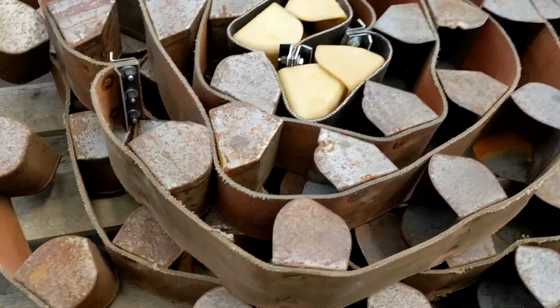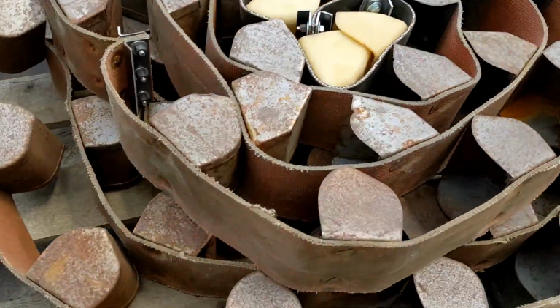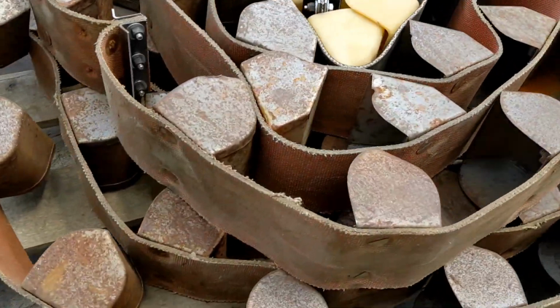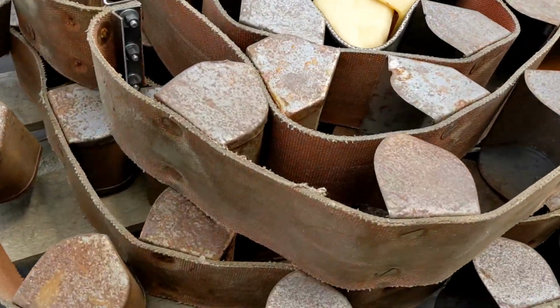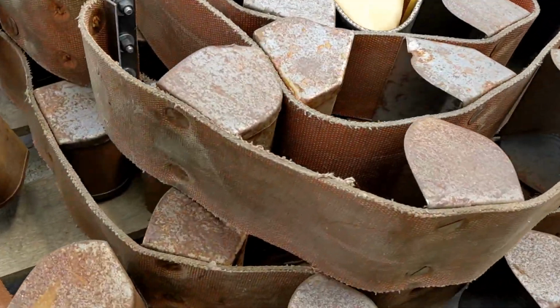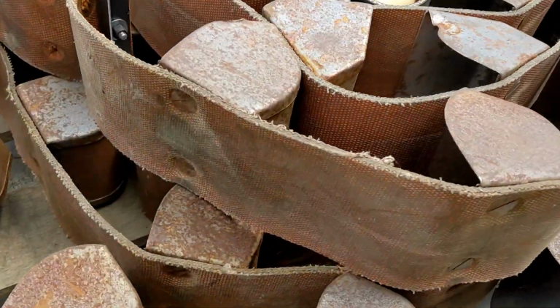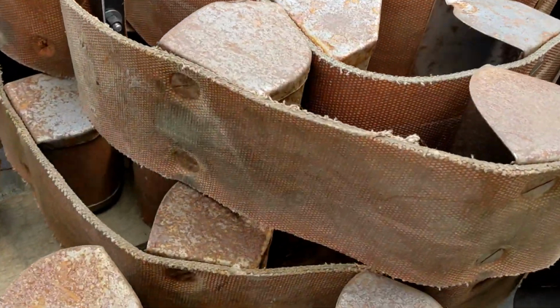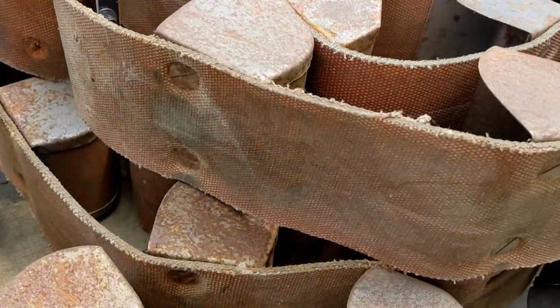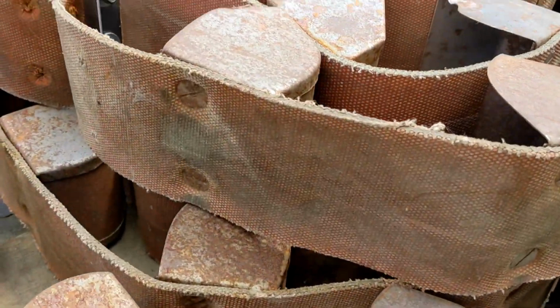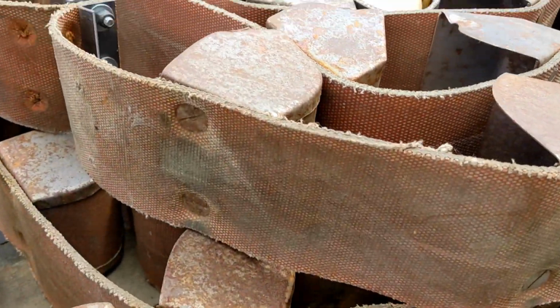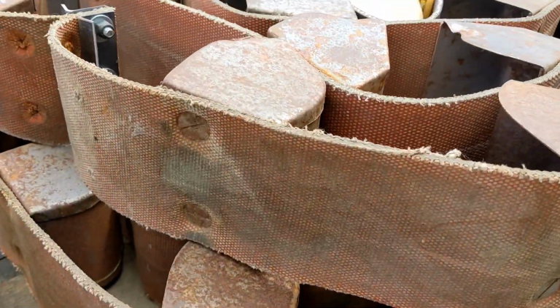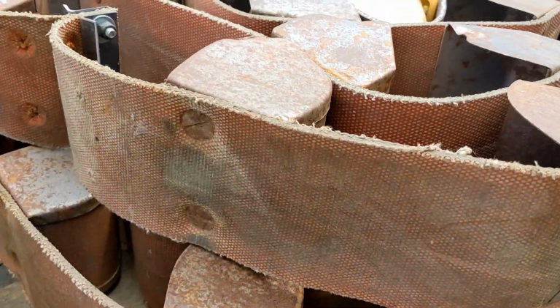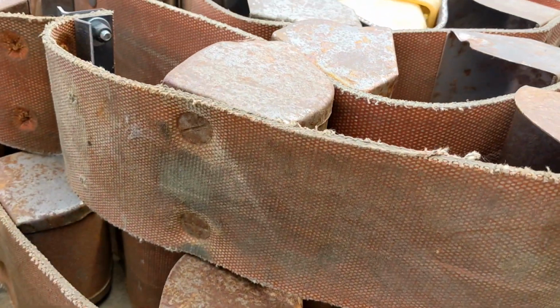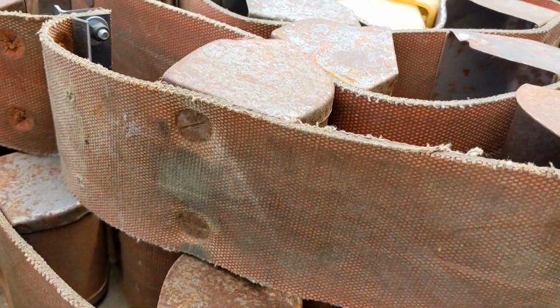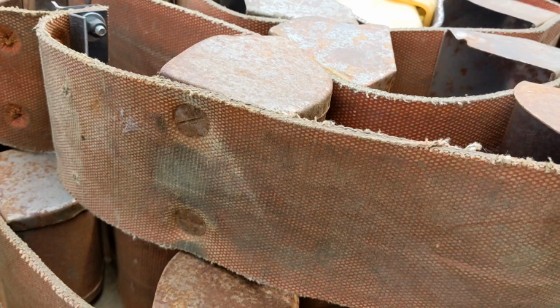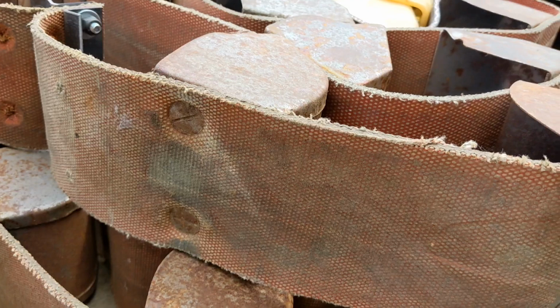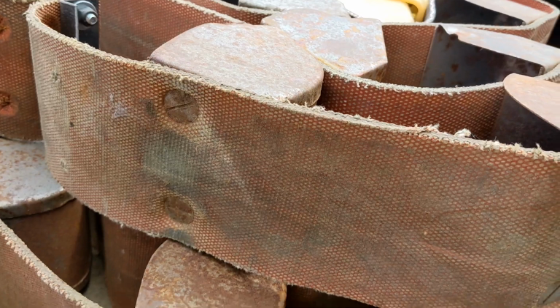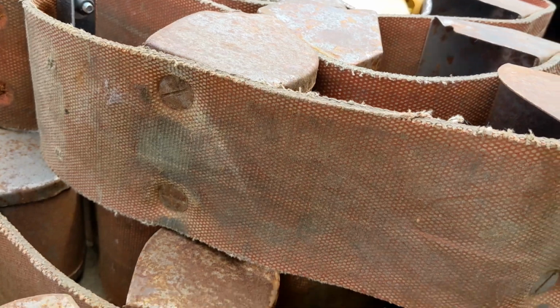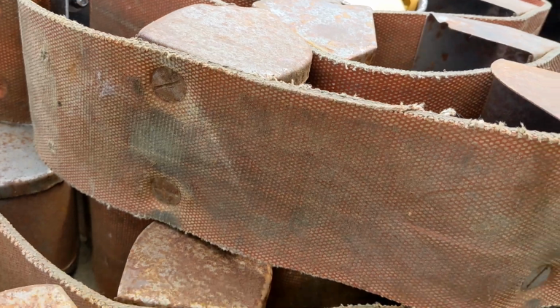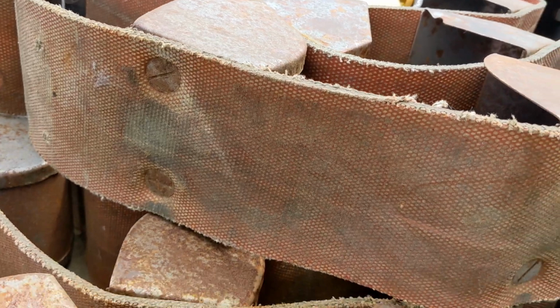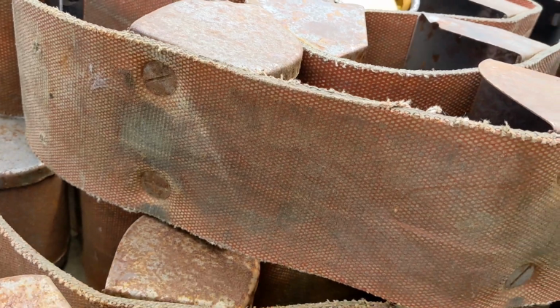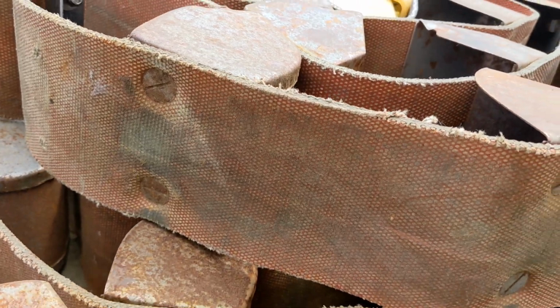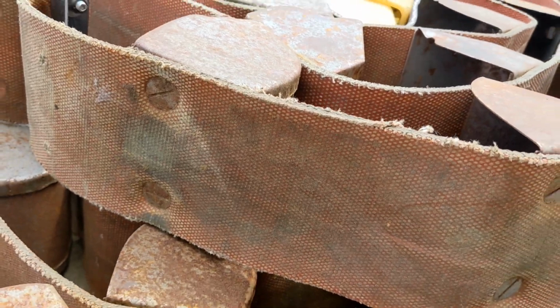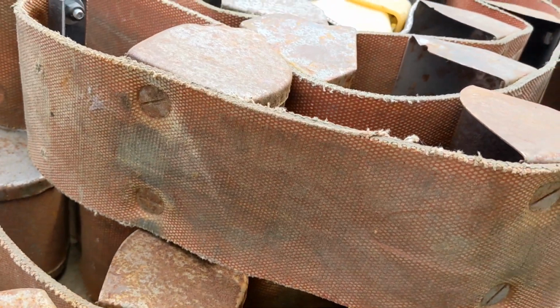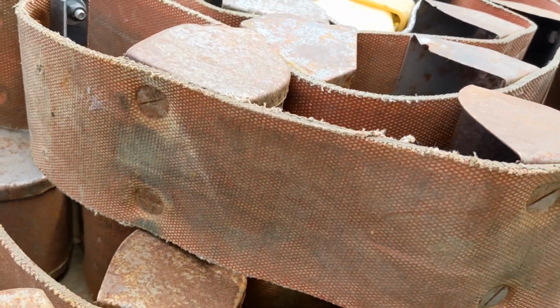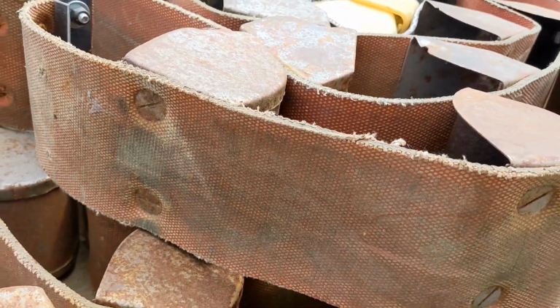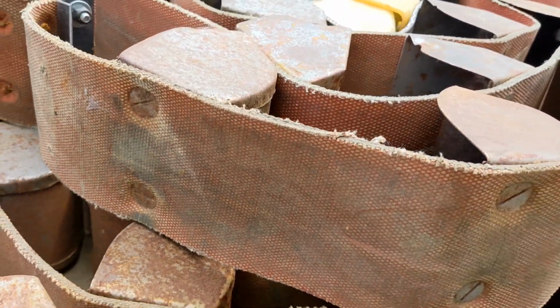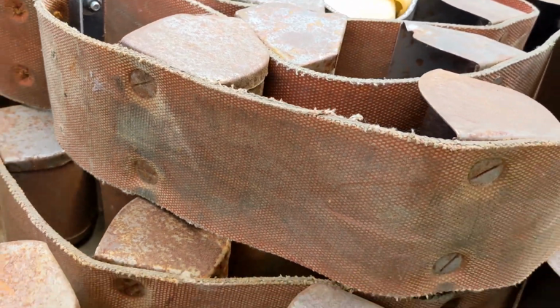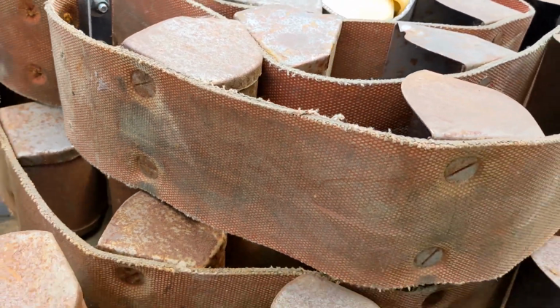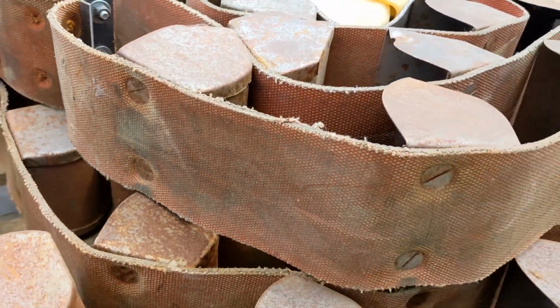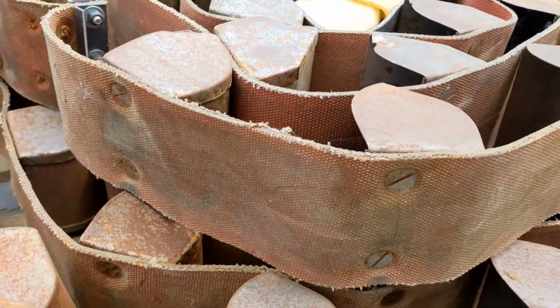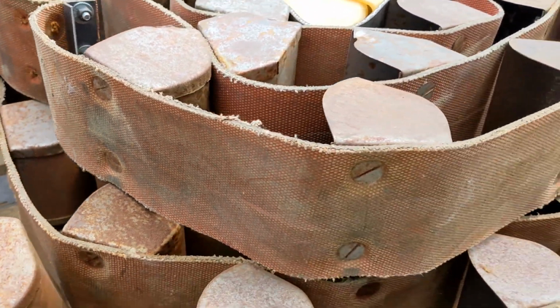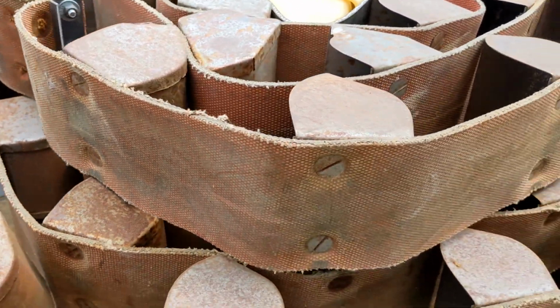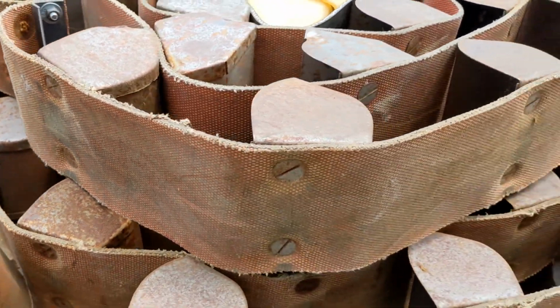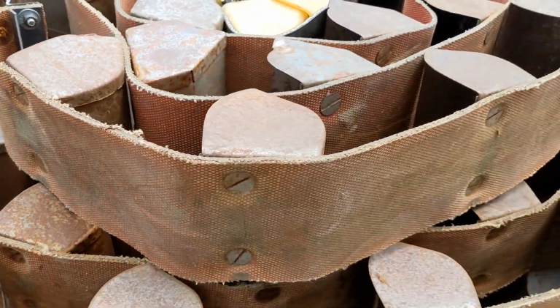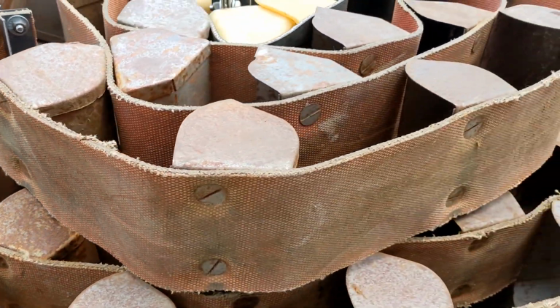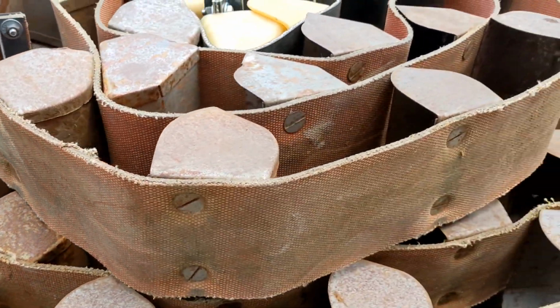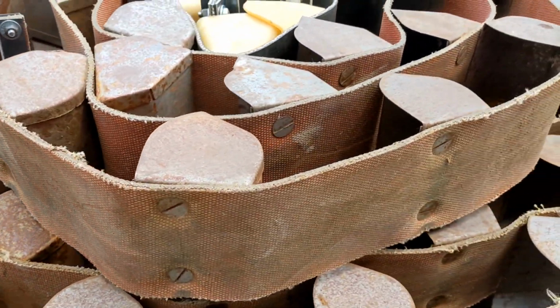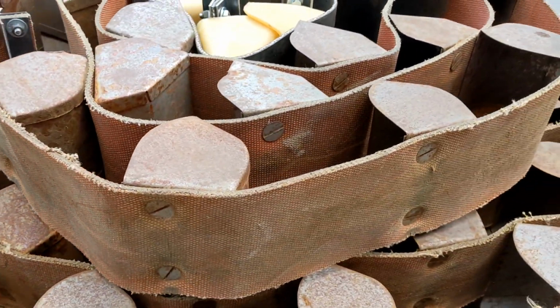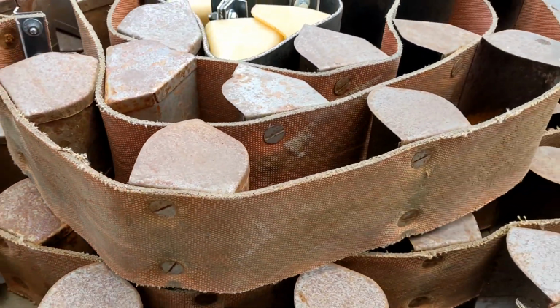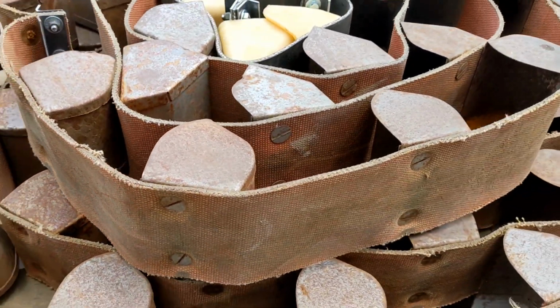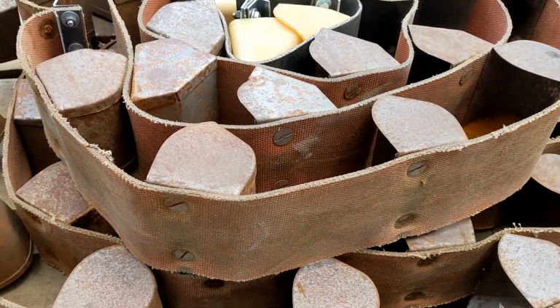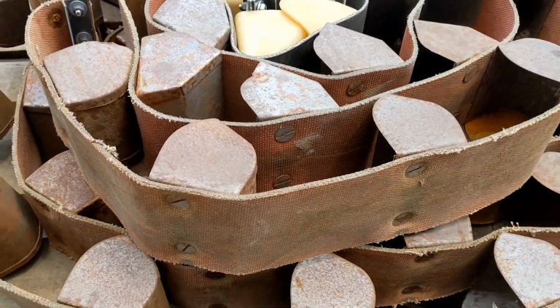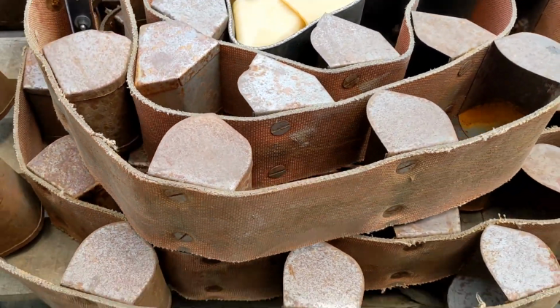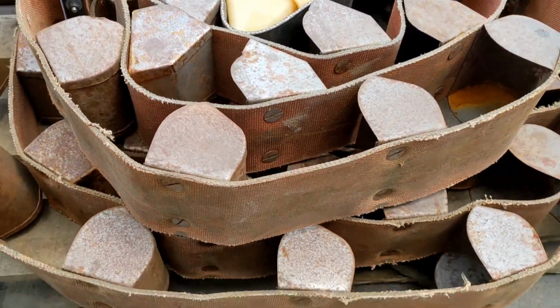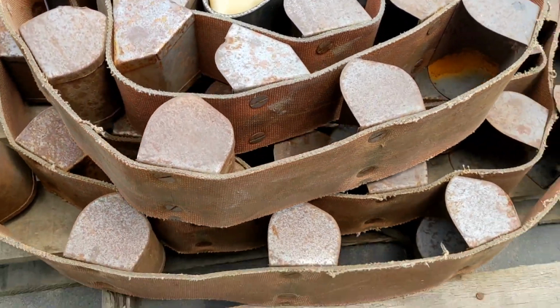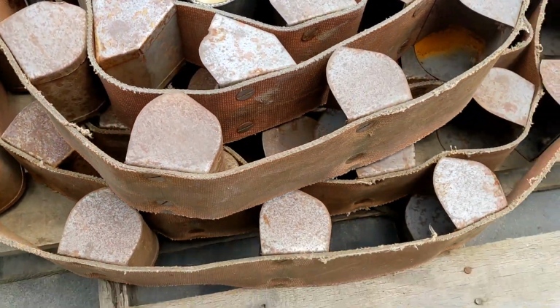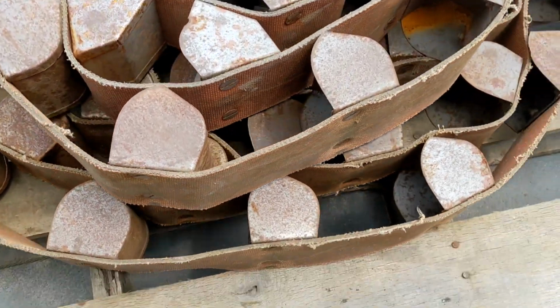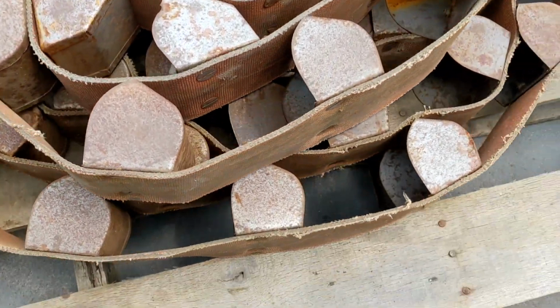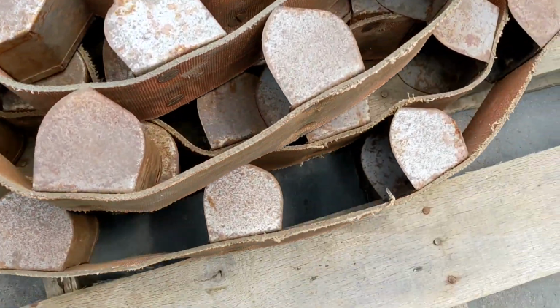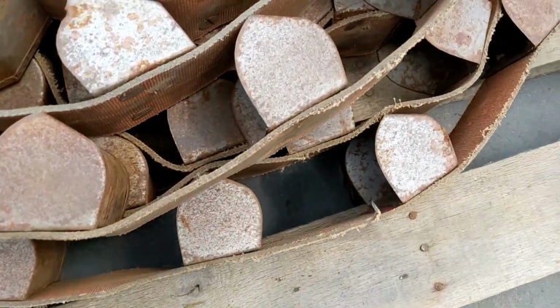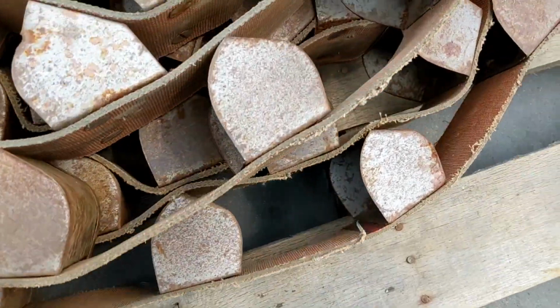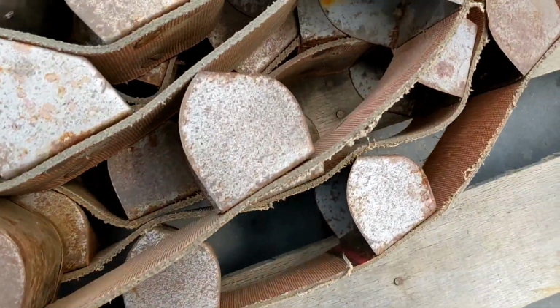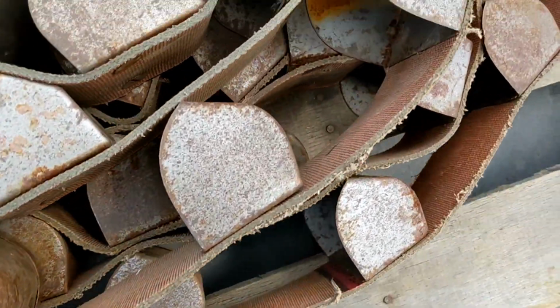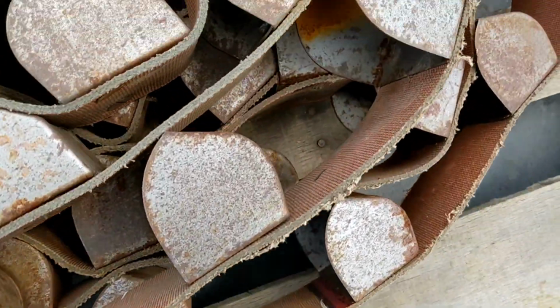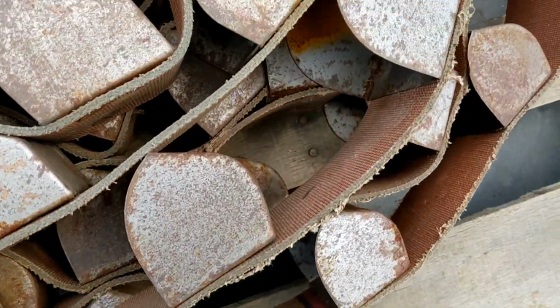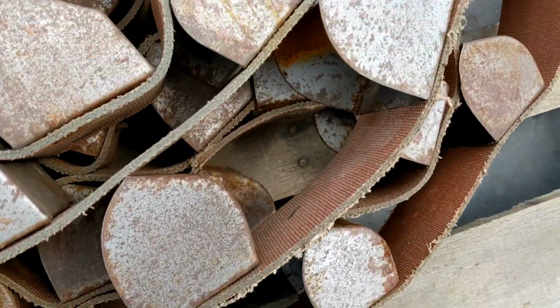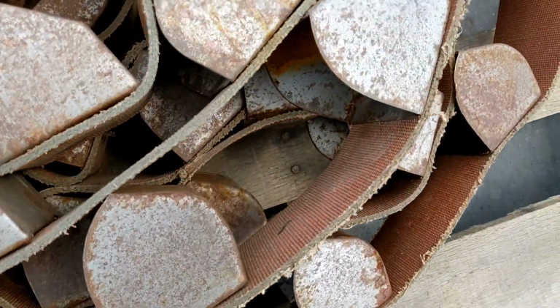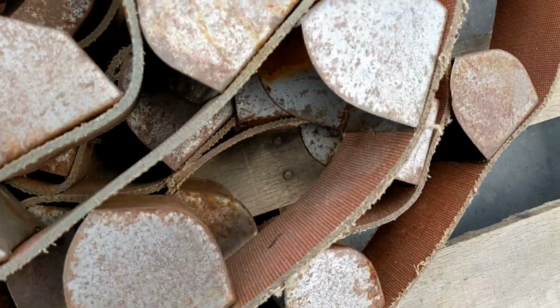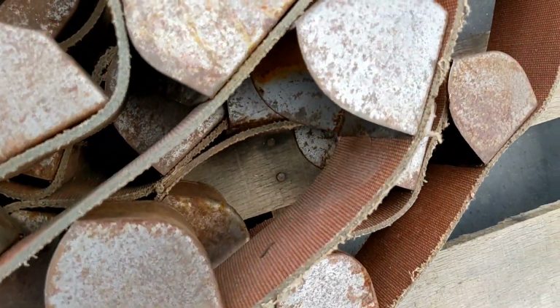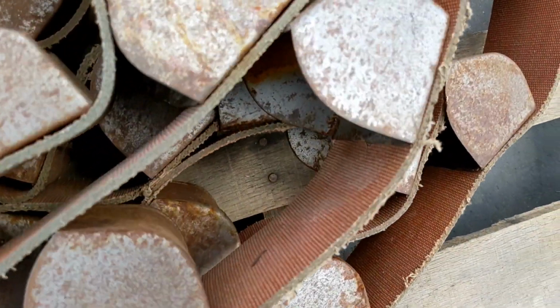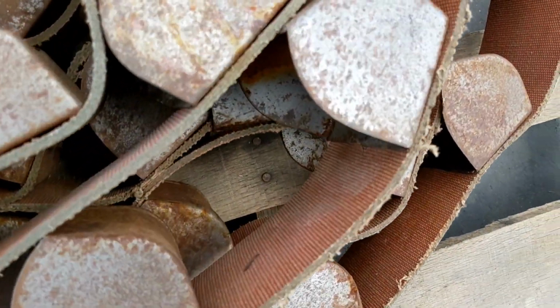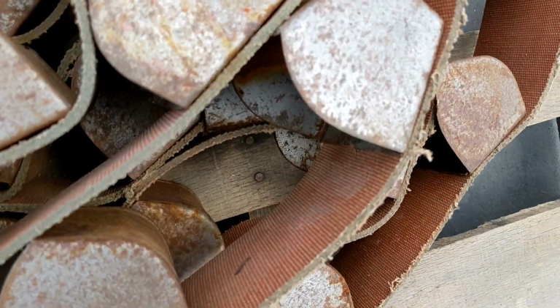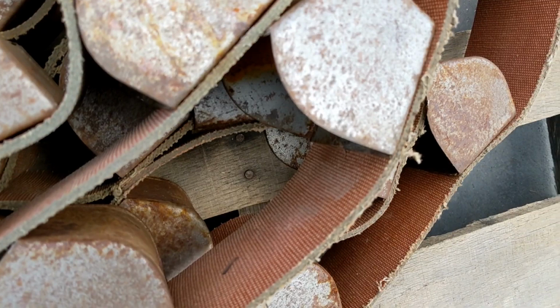You can see the back side of the belt. It's in good shape — there's a lot of life left in it.